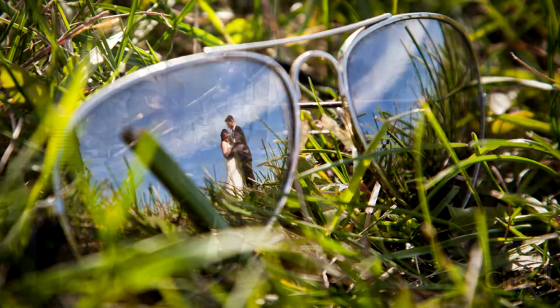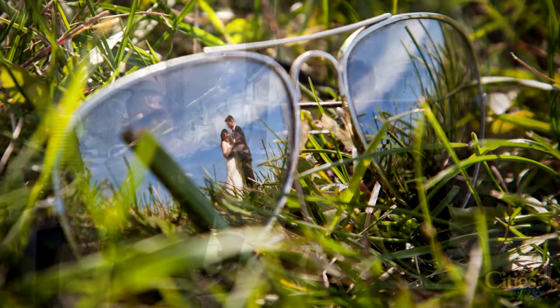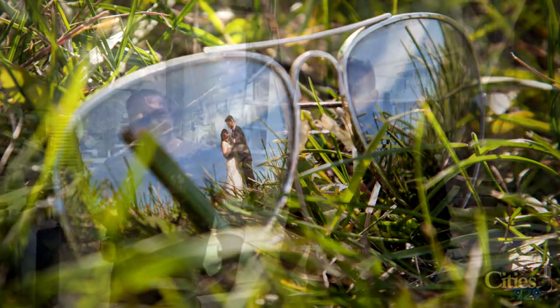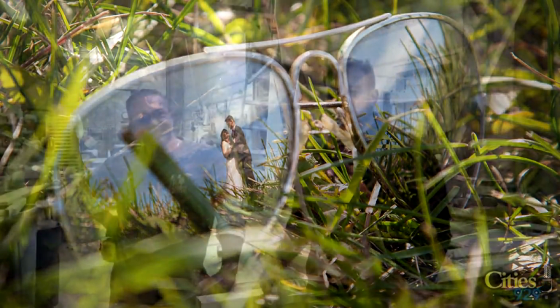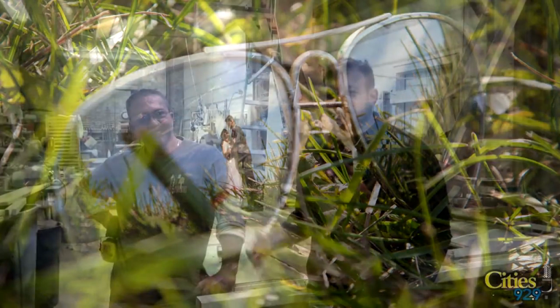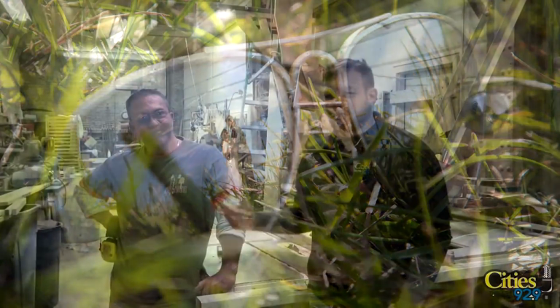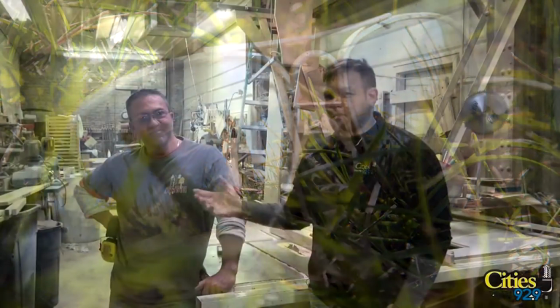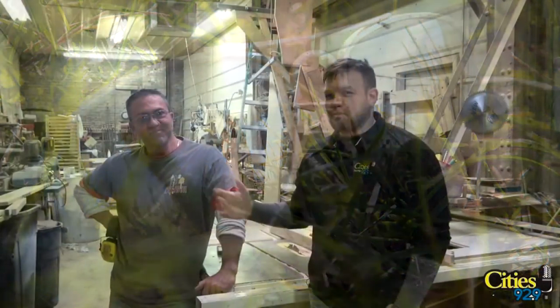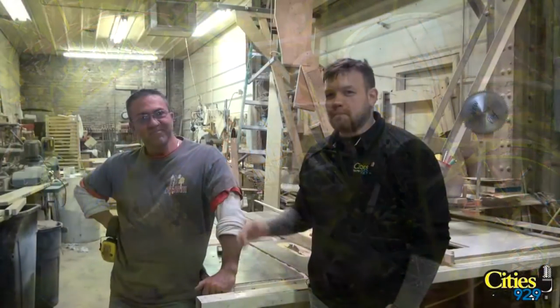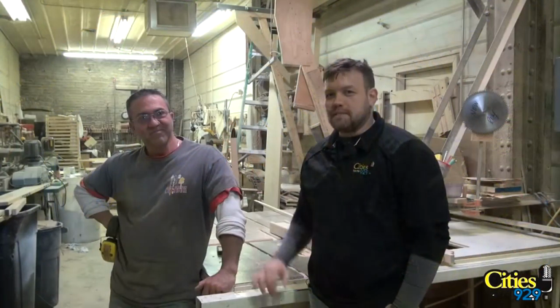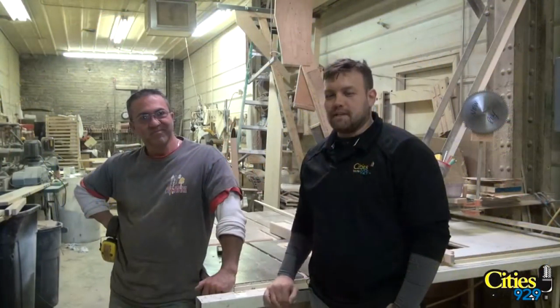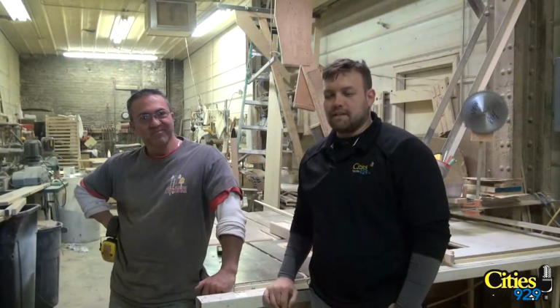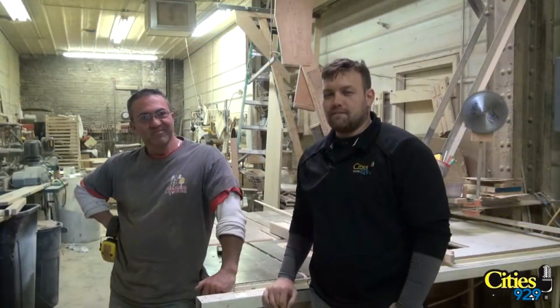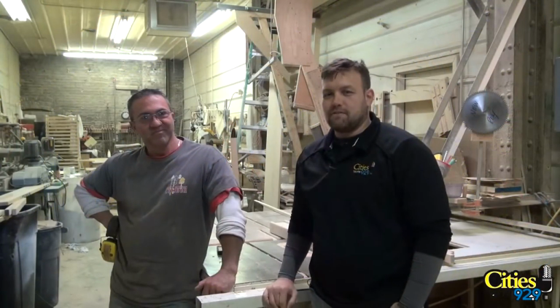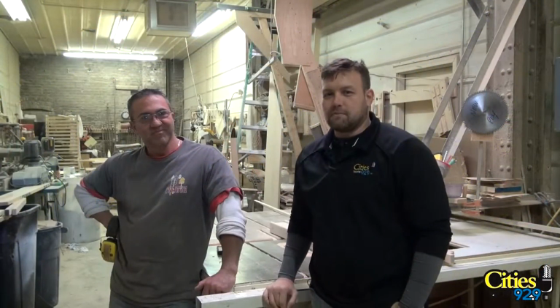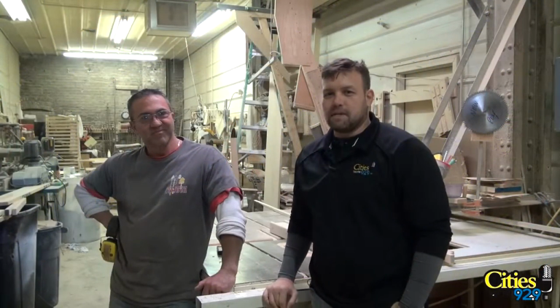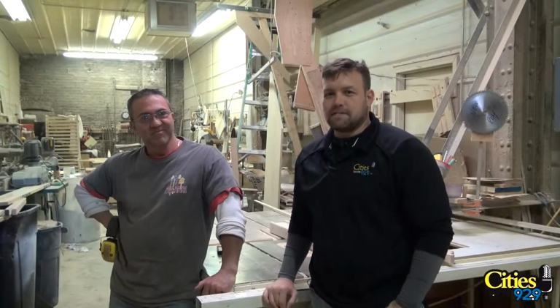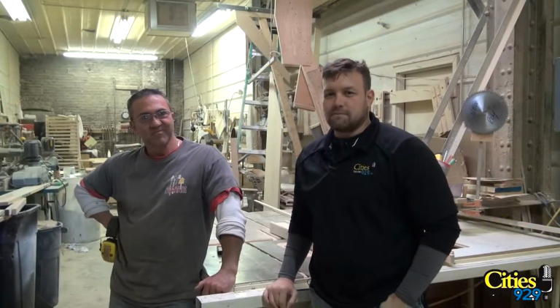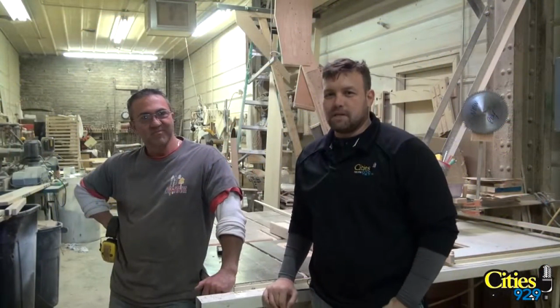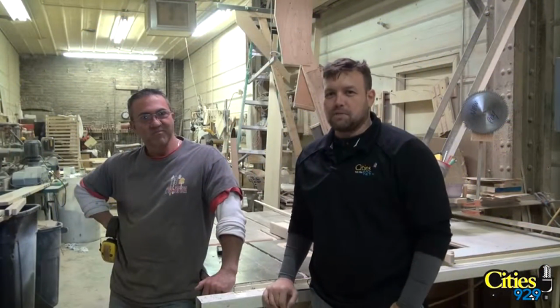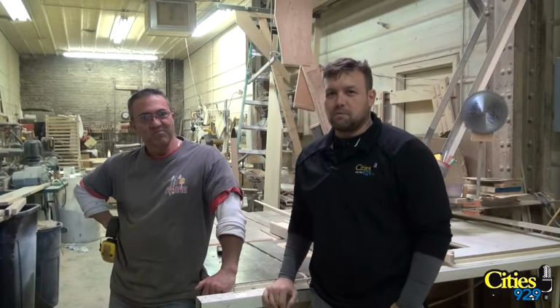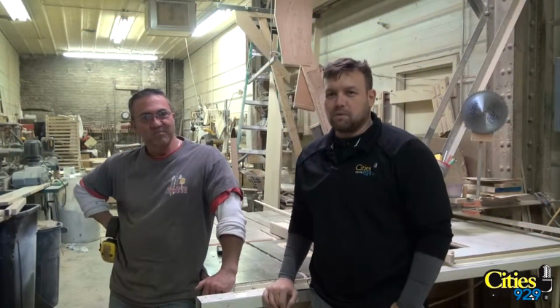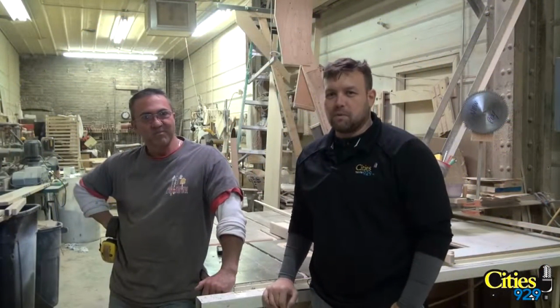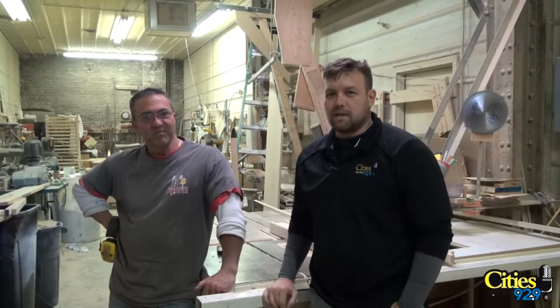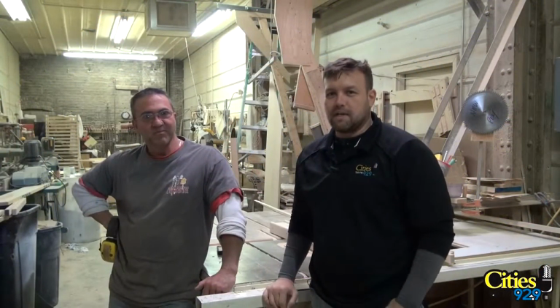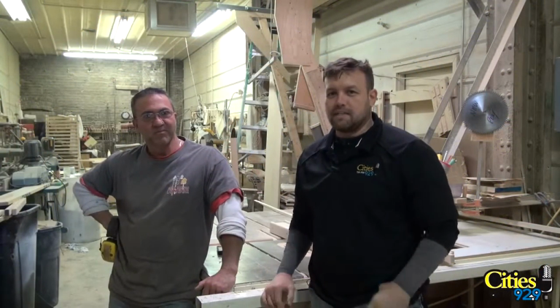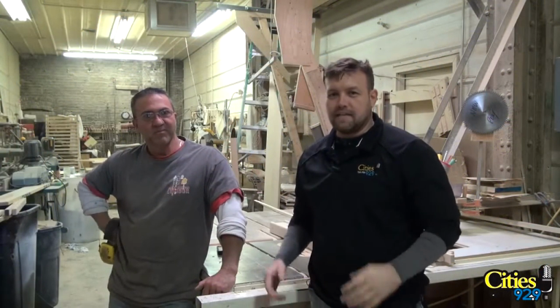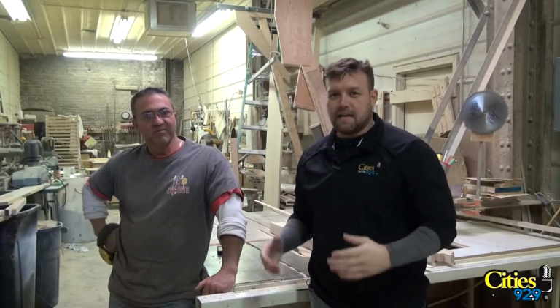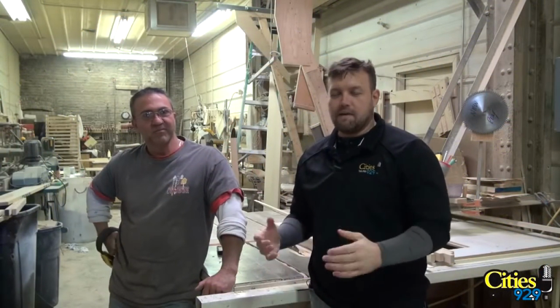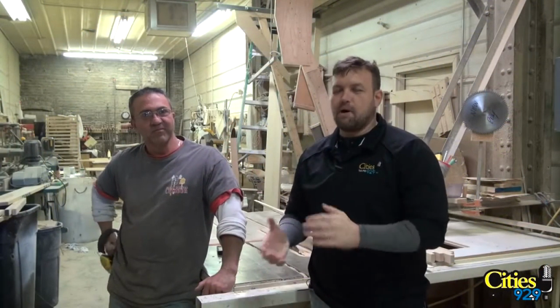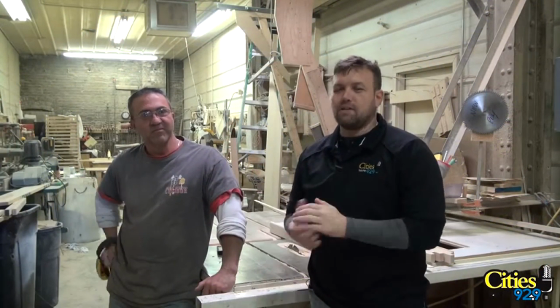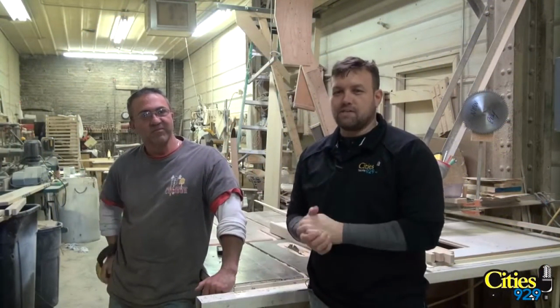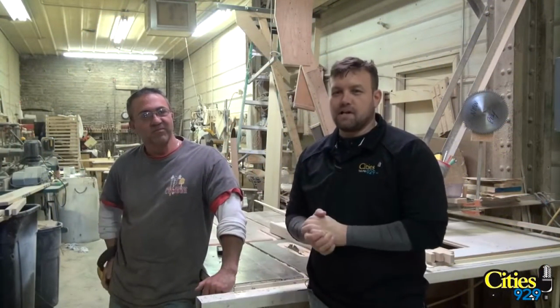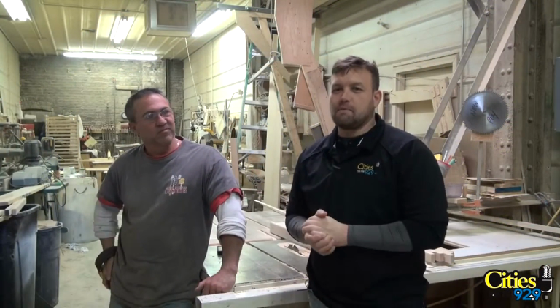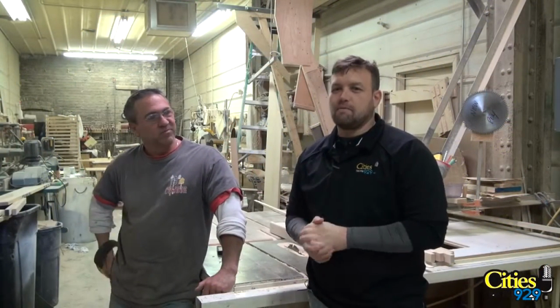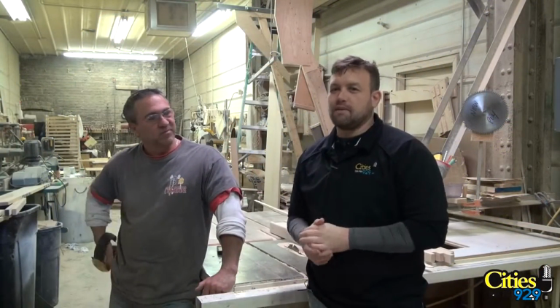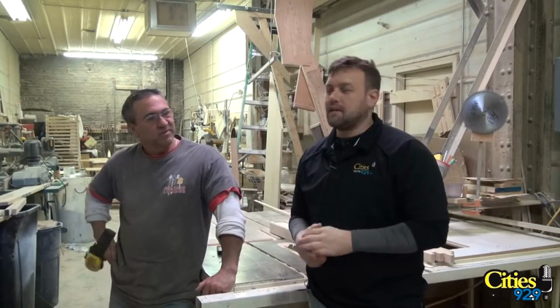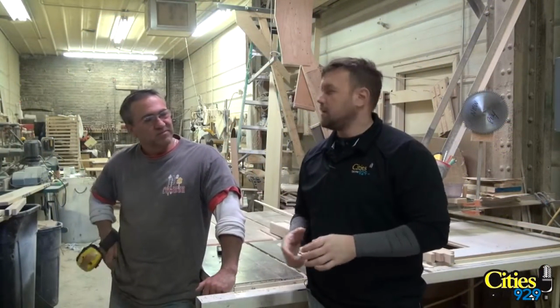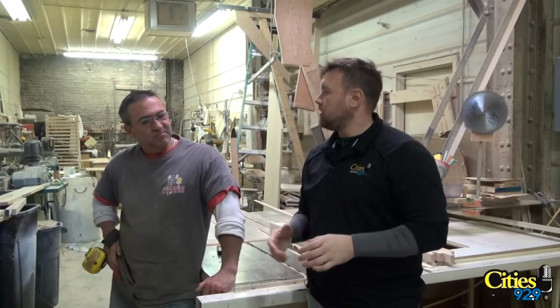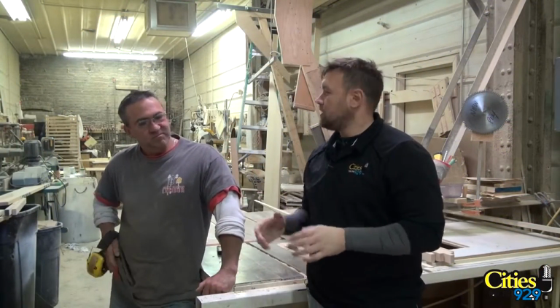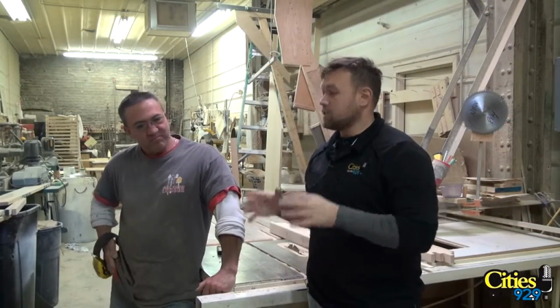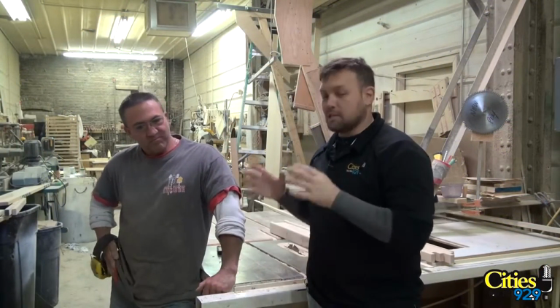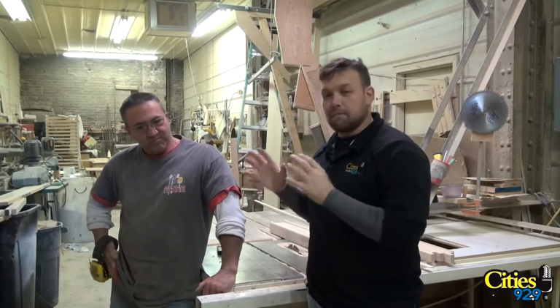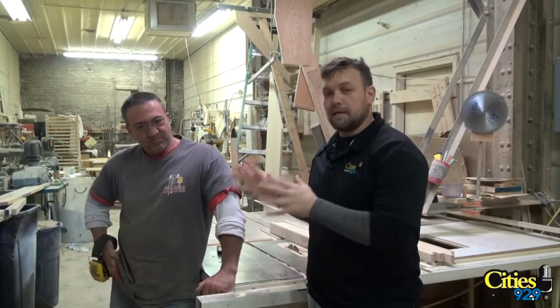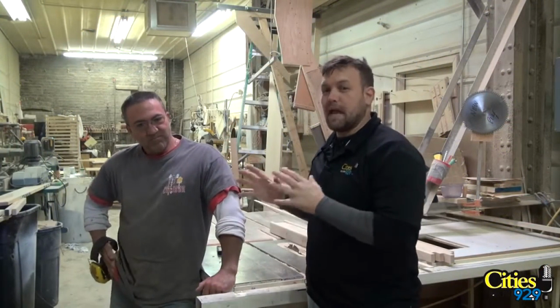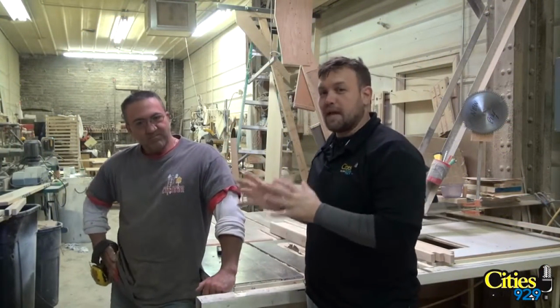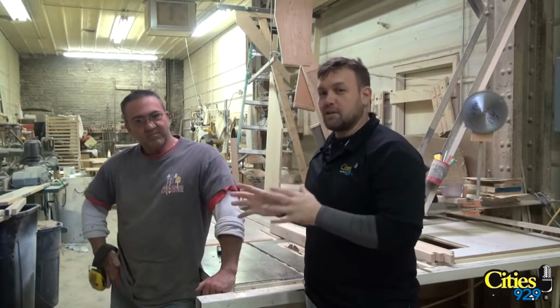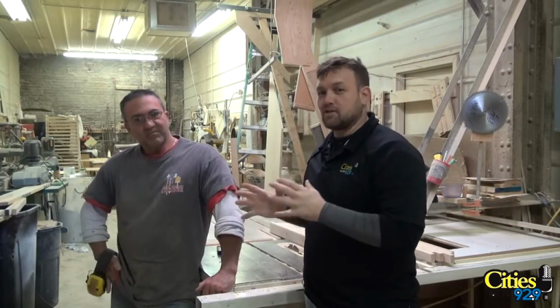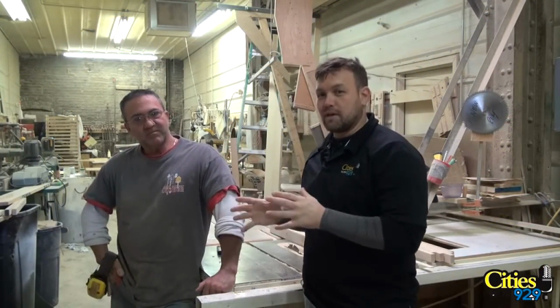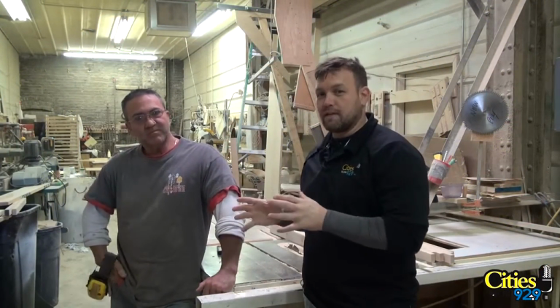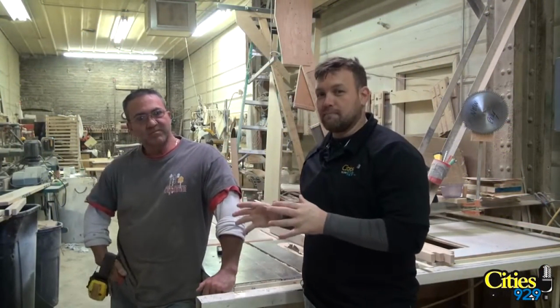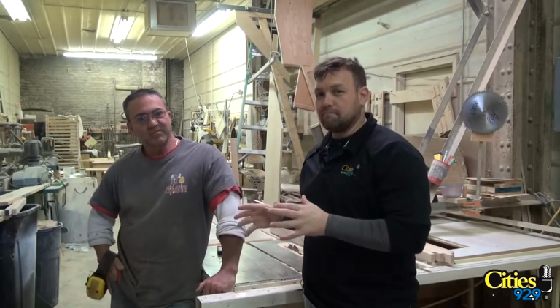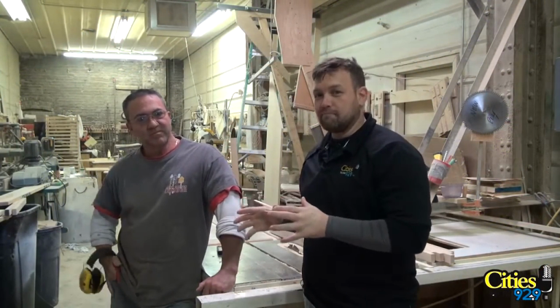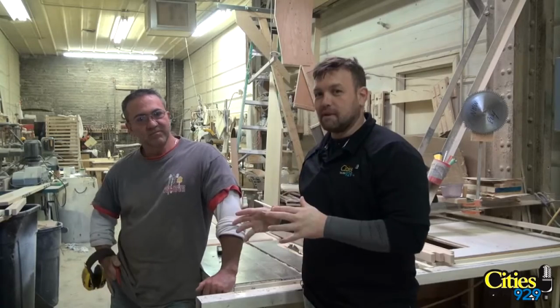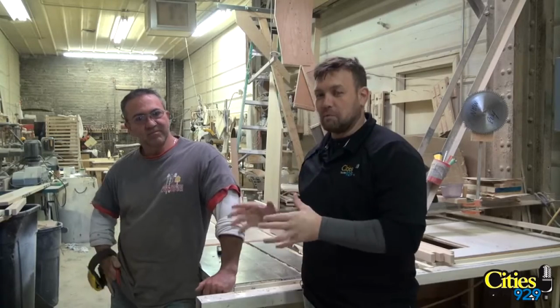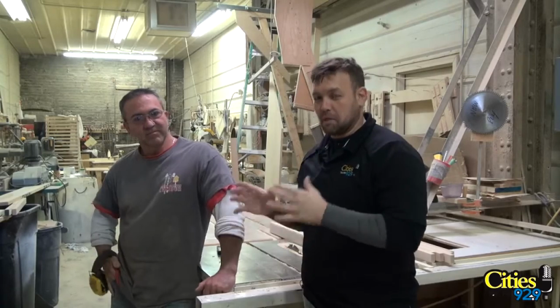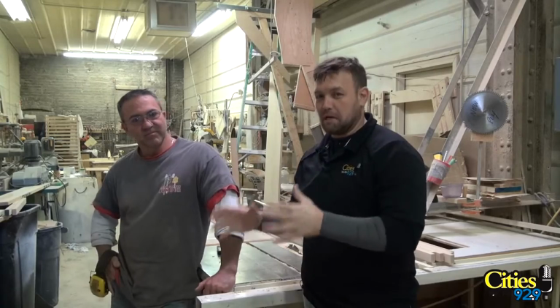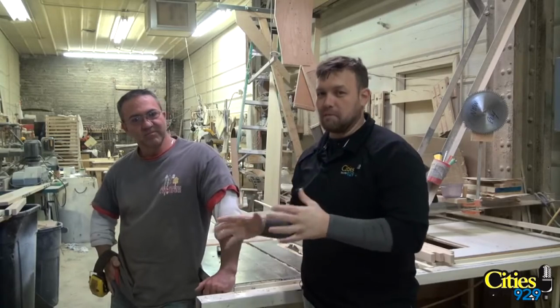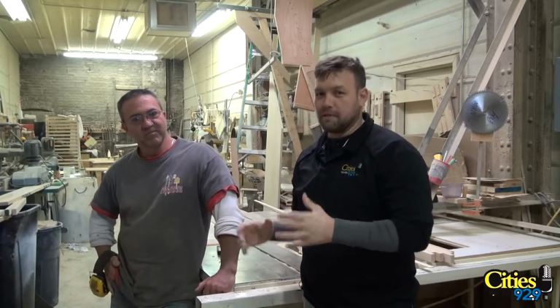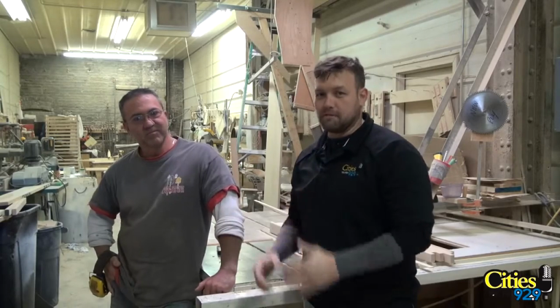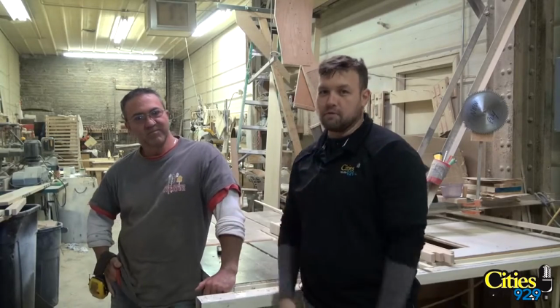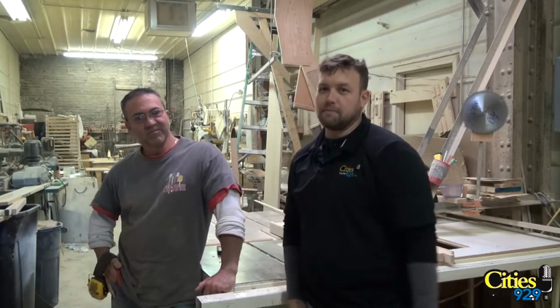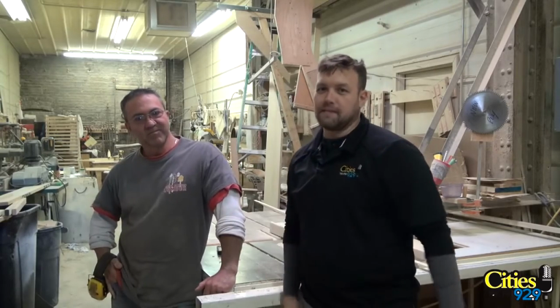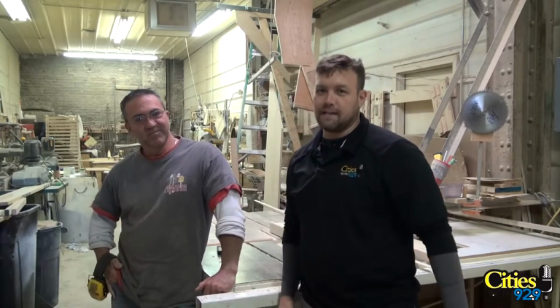Hey, this is Chris Menzello from Custom Touch Woodworking. Today I'm on the job over here. Somebody had a dream and we're going to build it for them today.